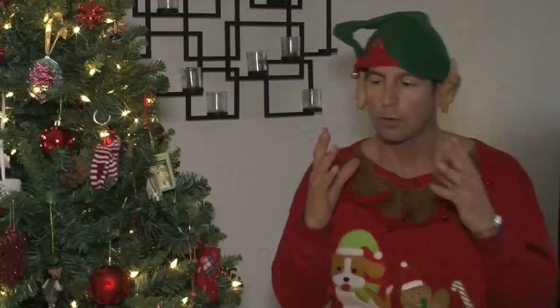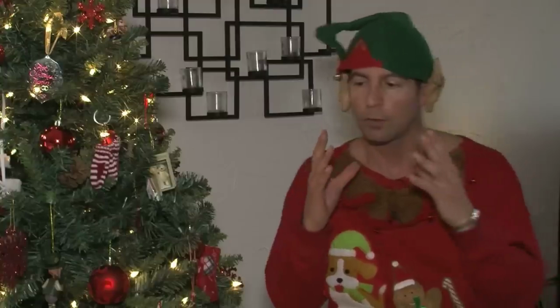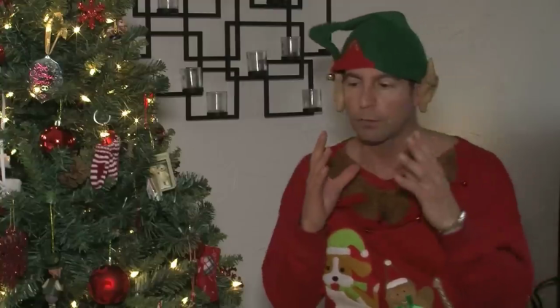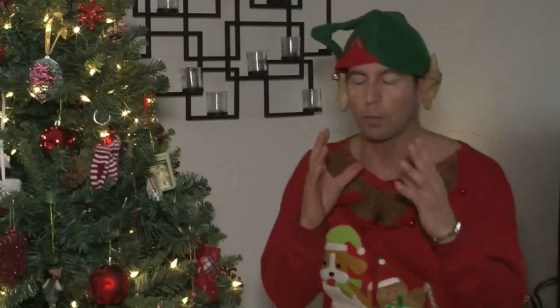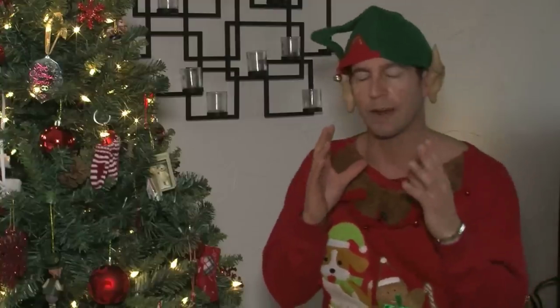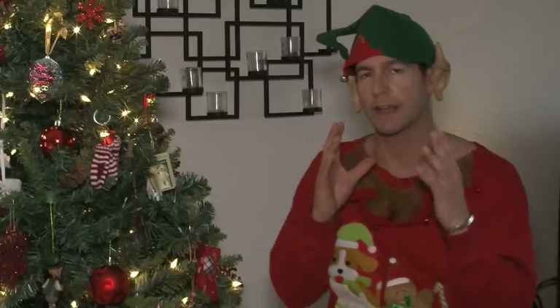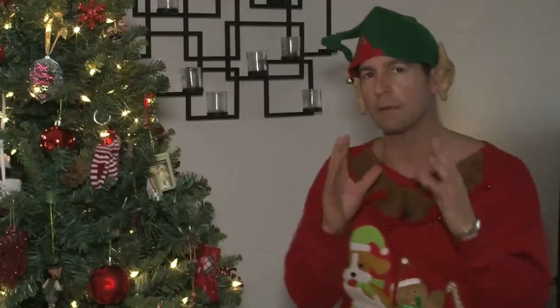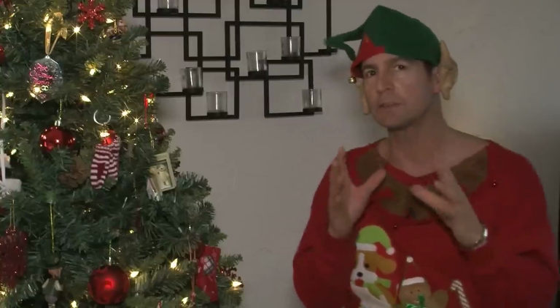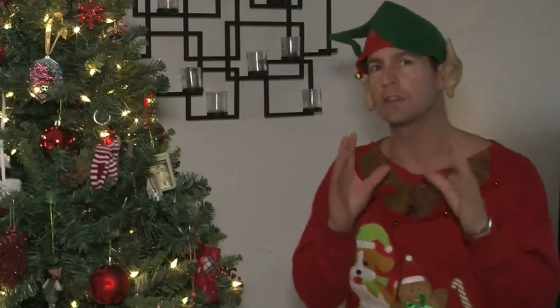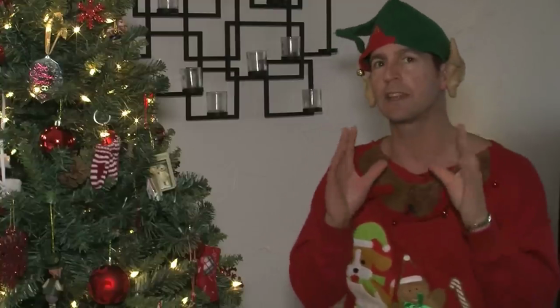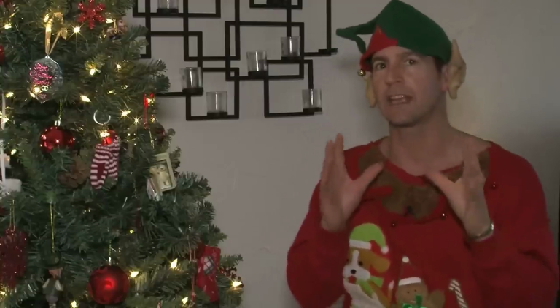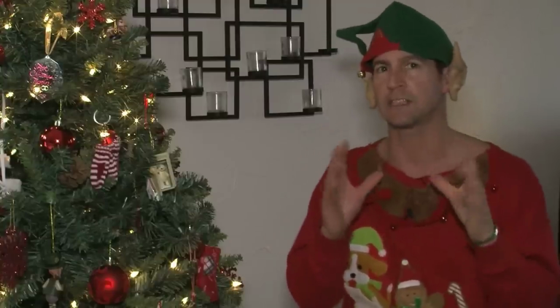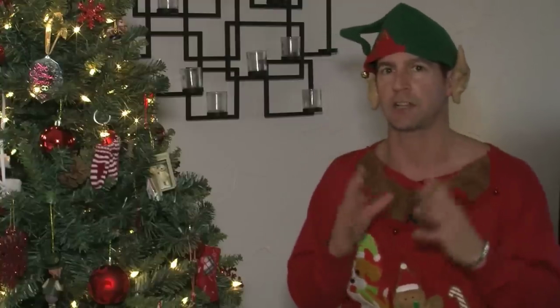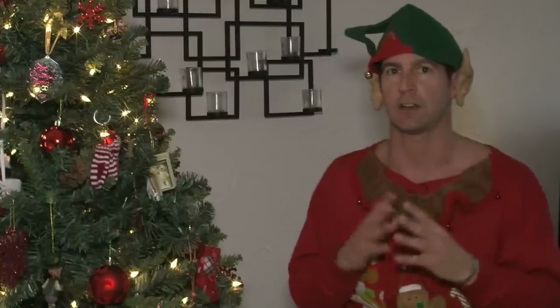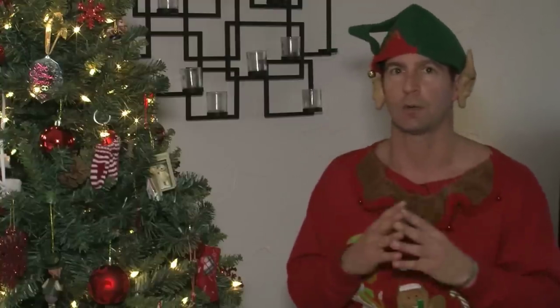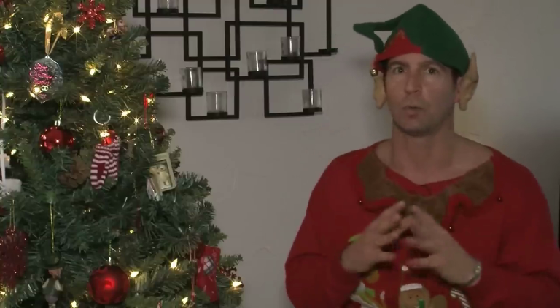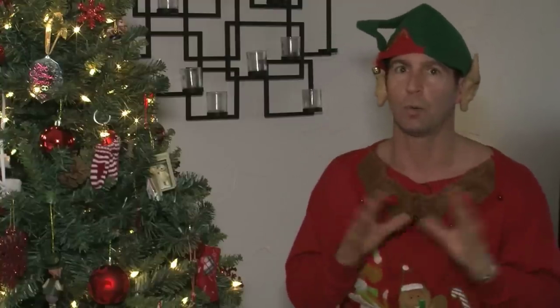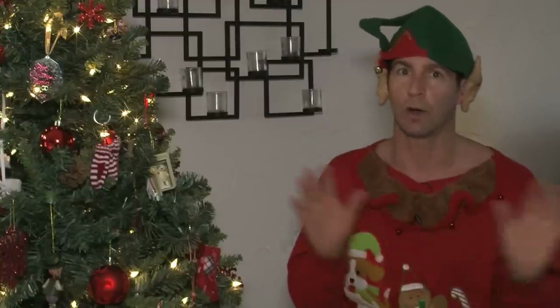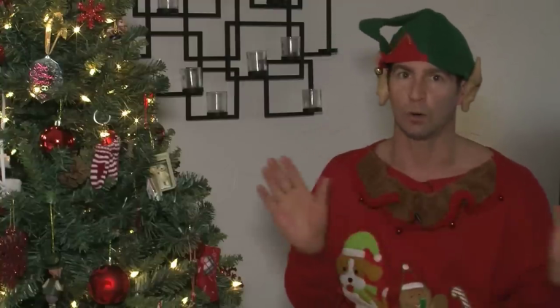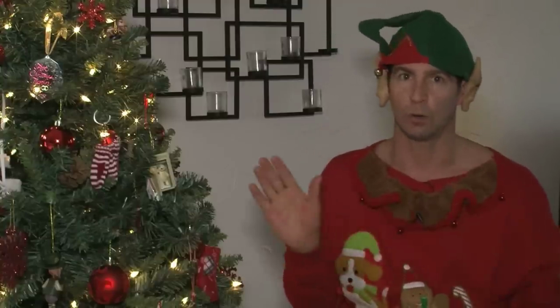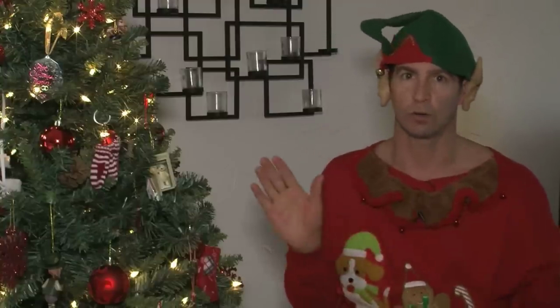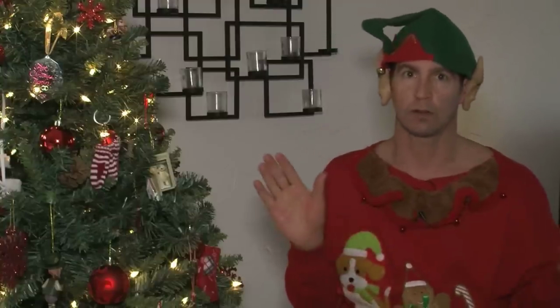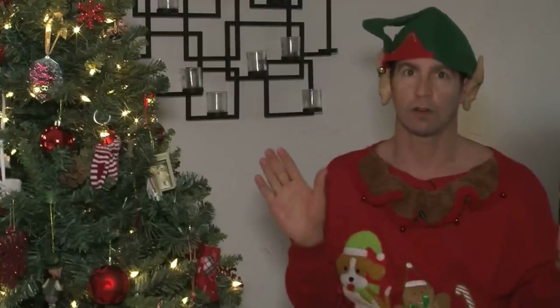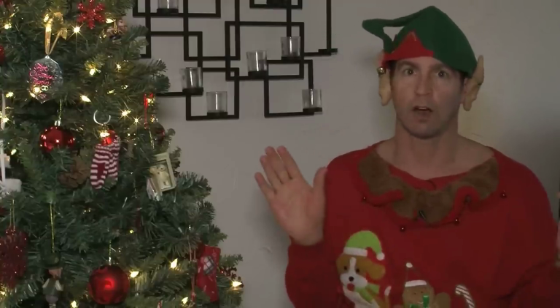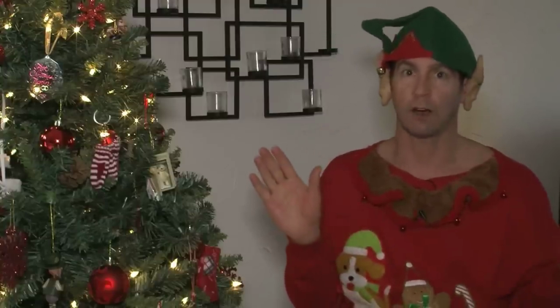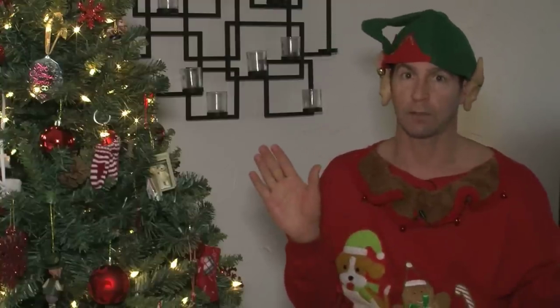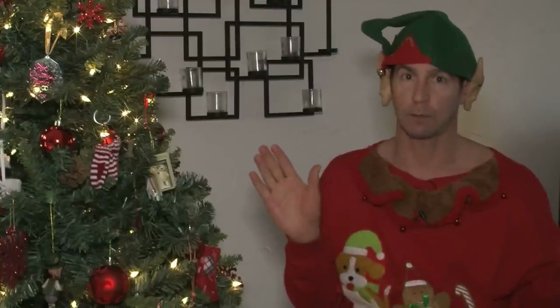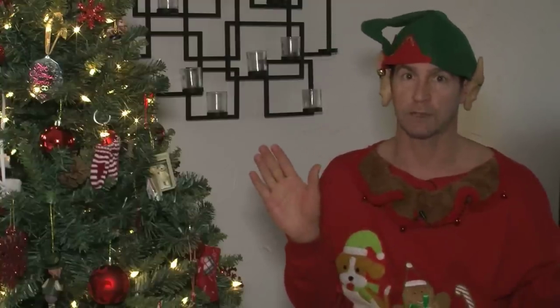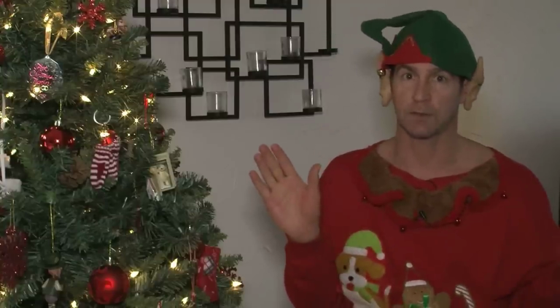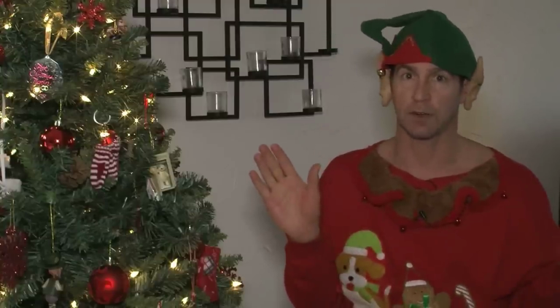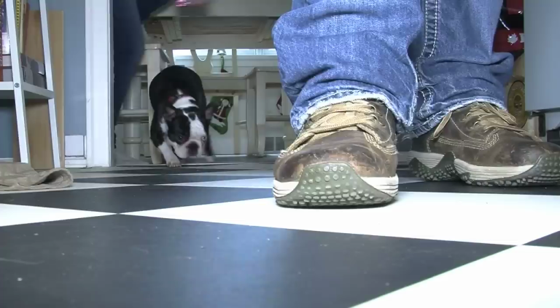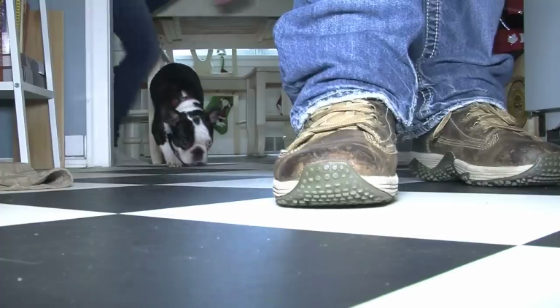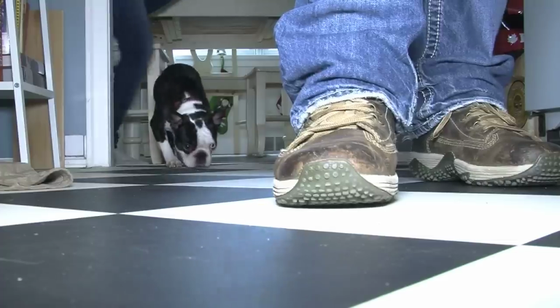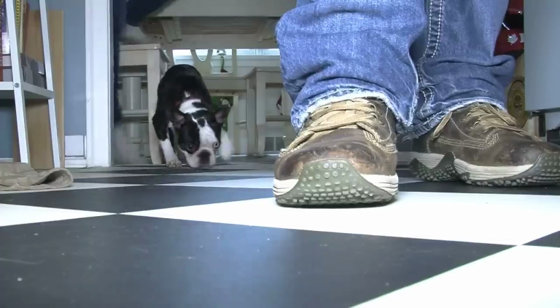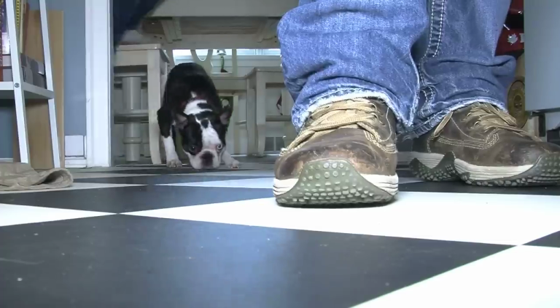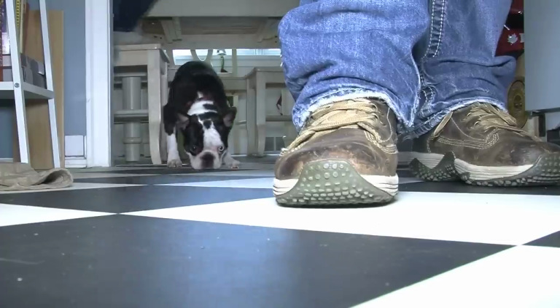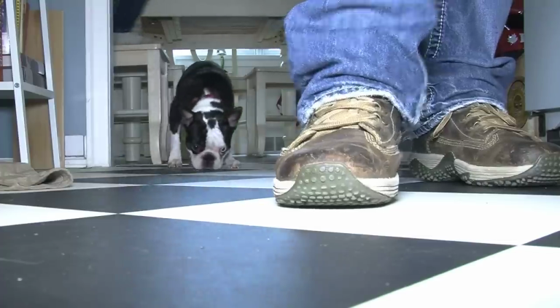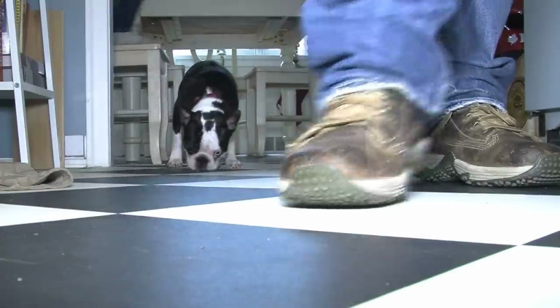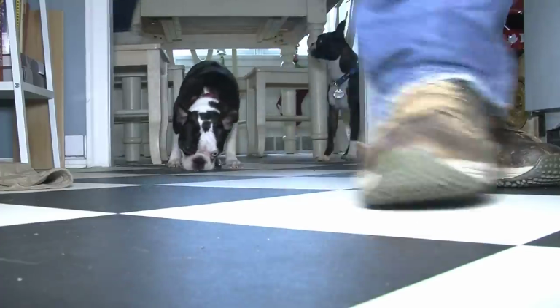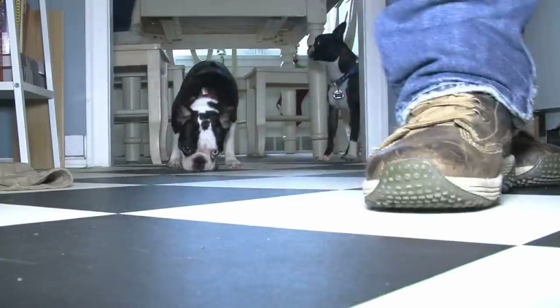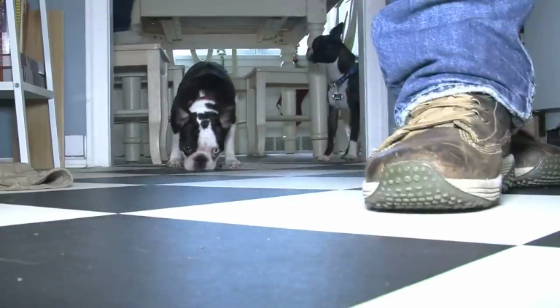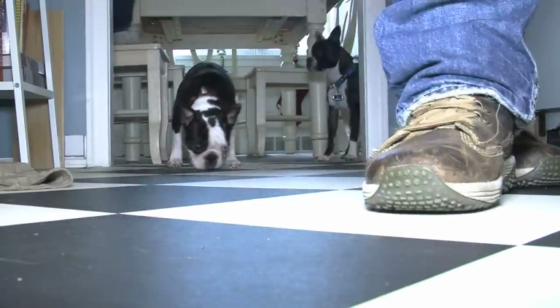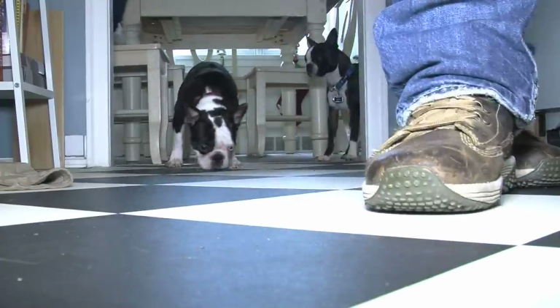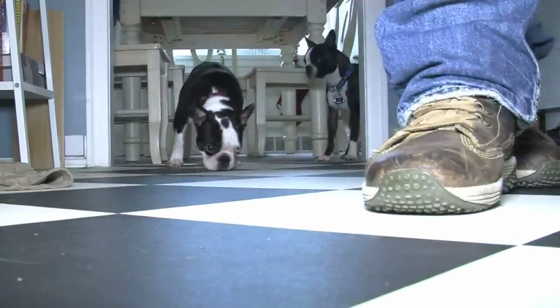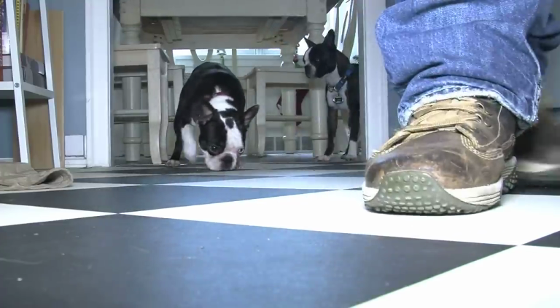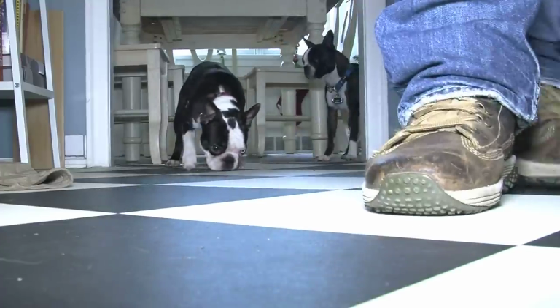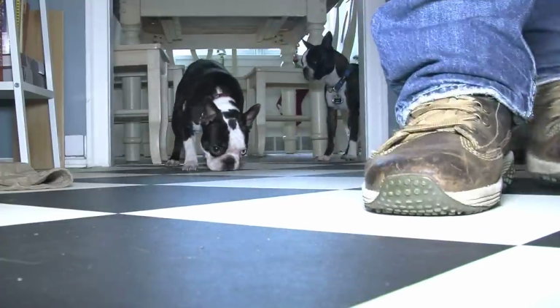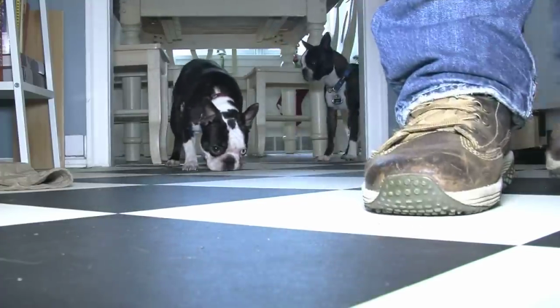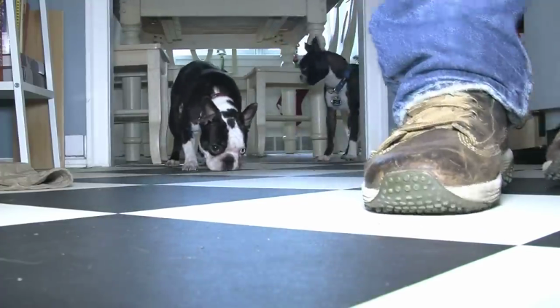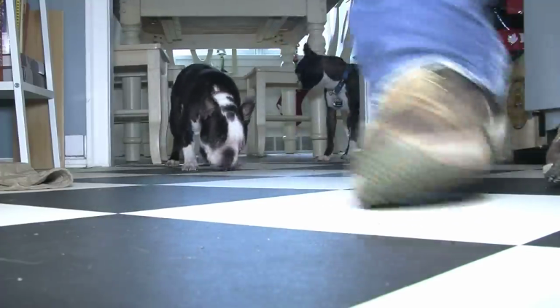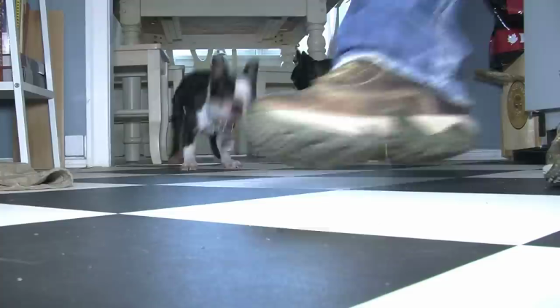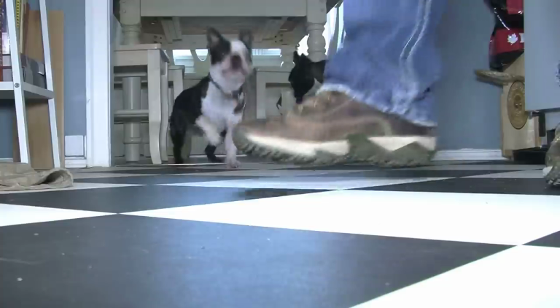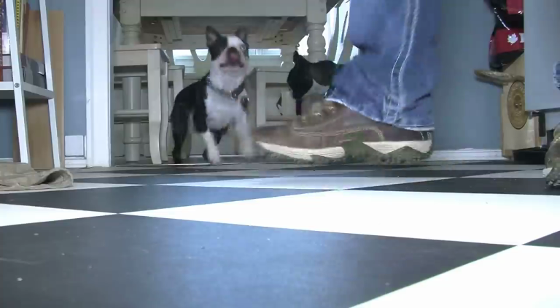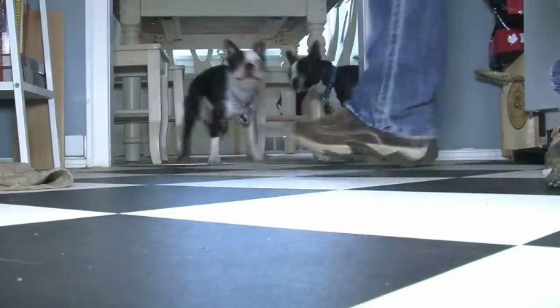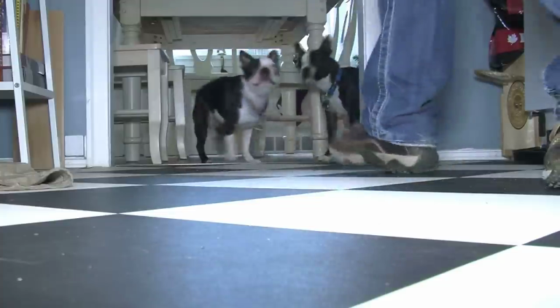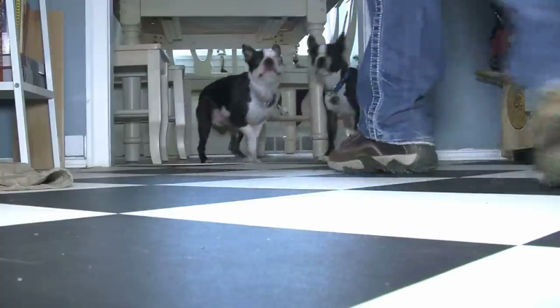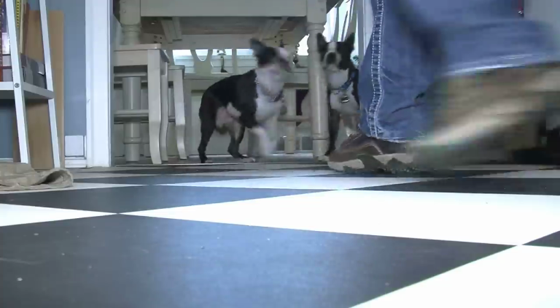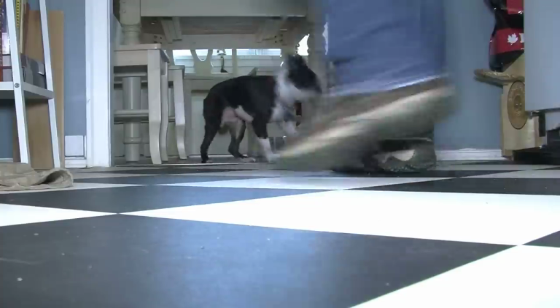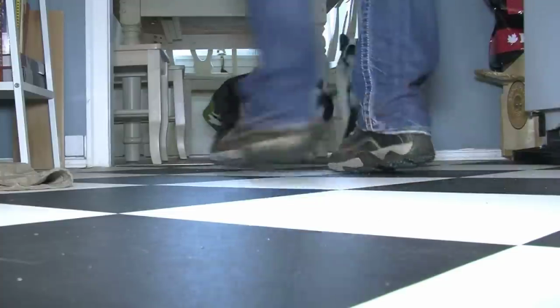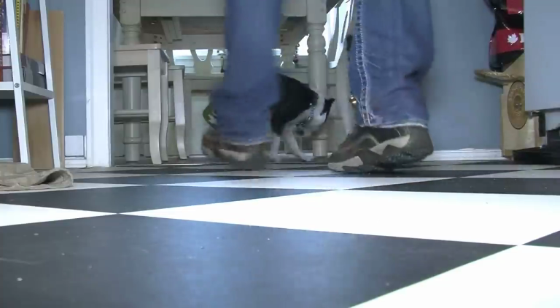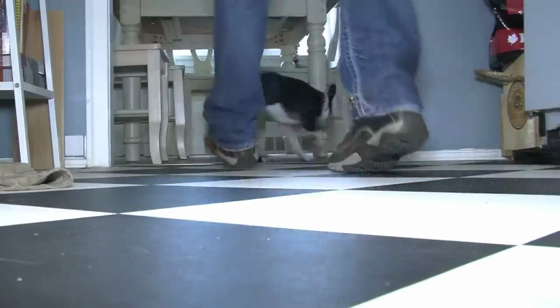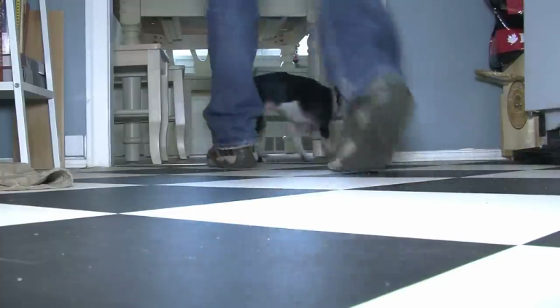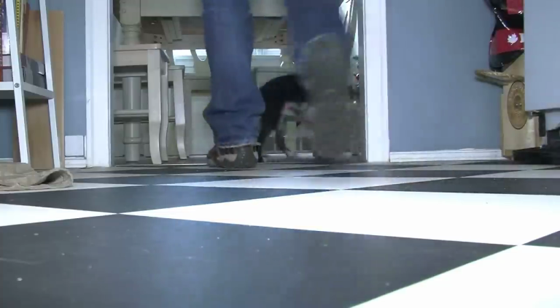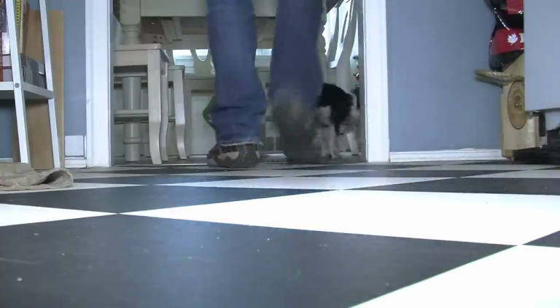But when it comes to the kitchen — whoa, off limits for dogs. Because we don't want the dogs begging and scrounging for food.